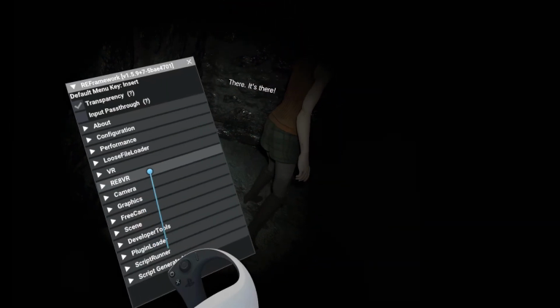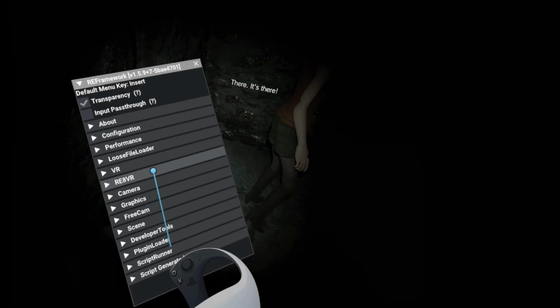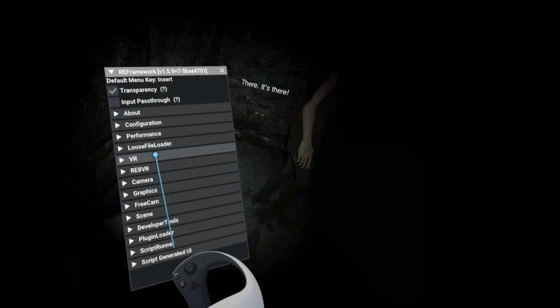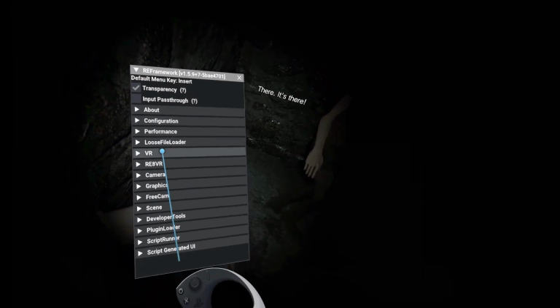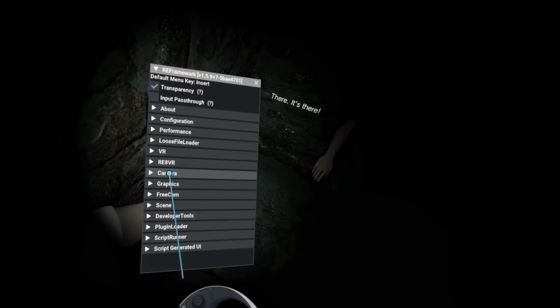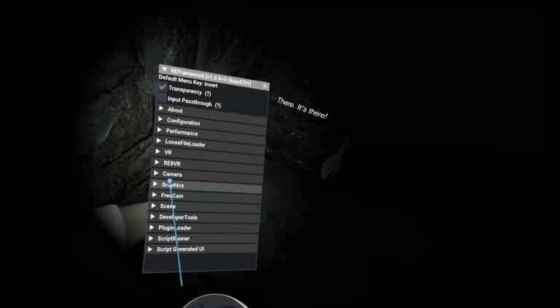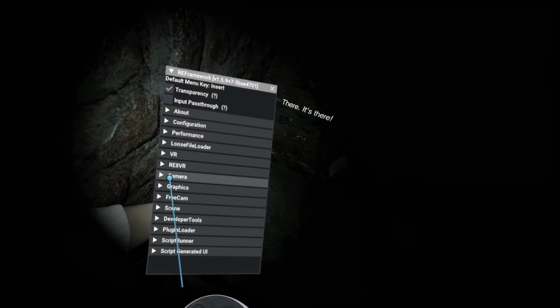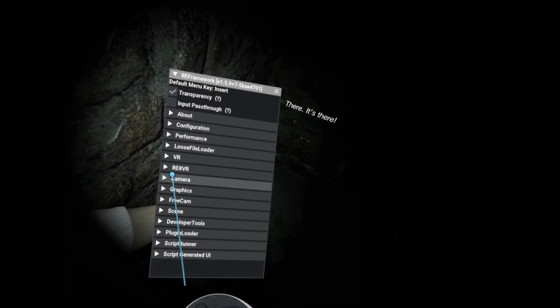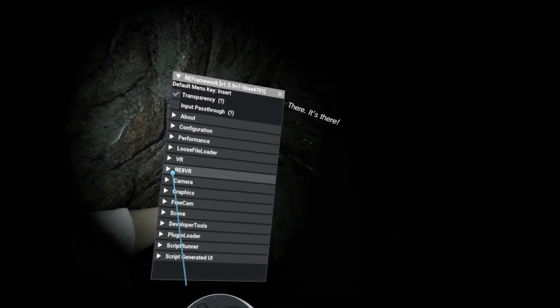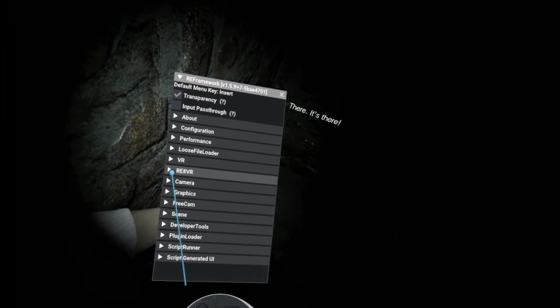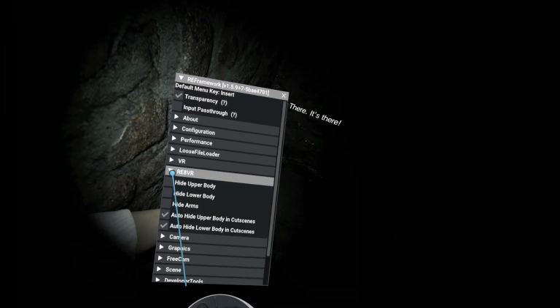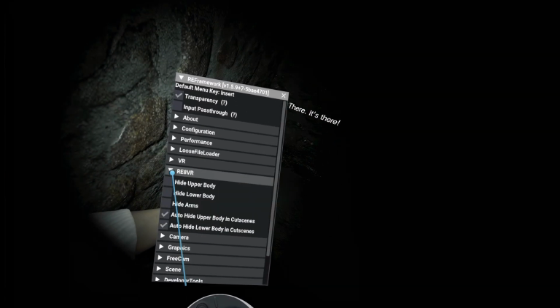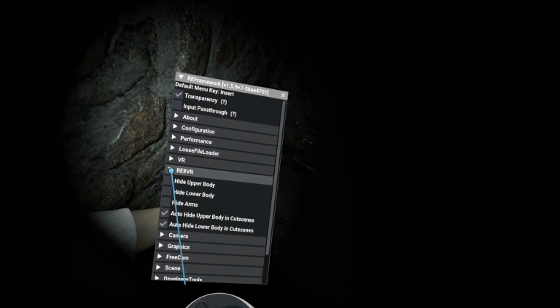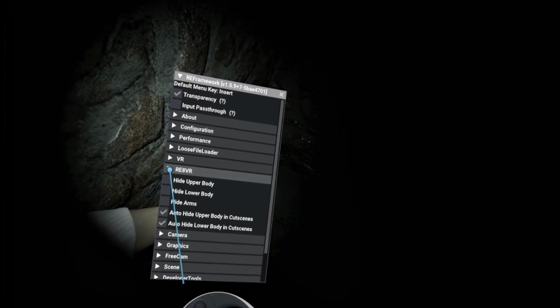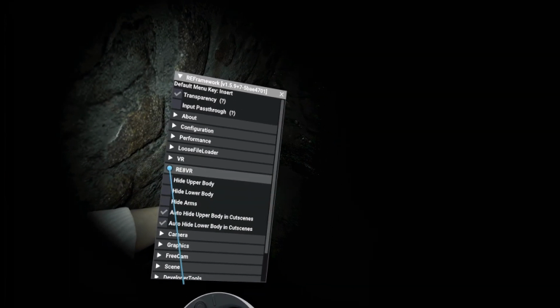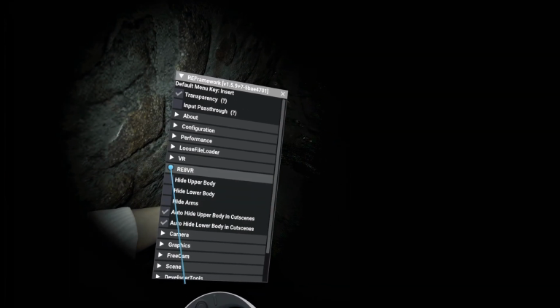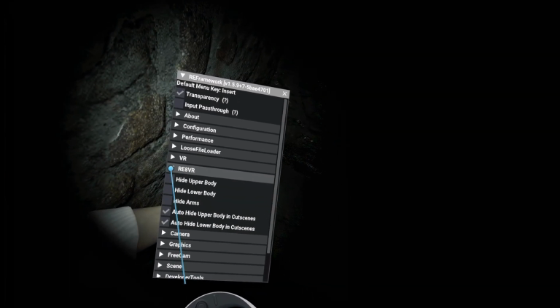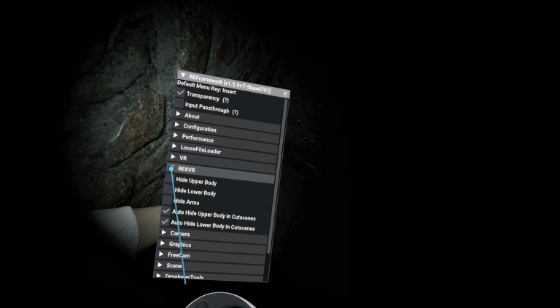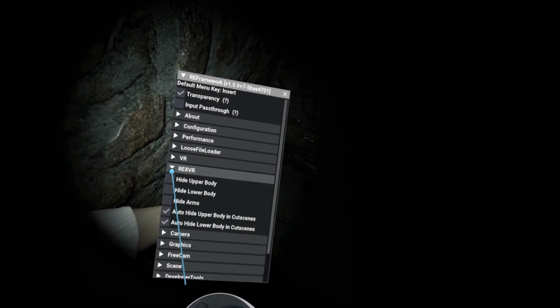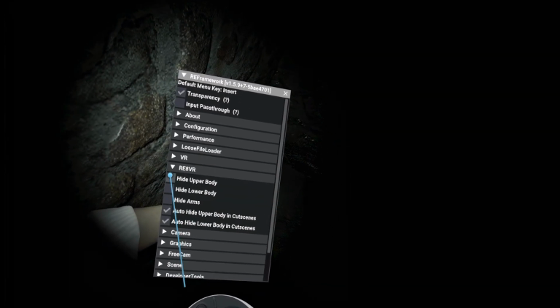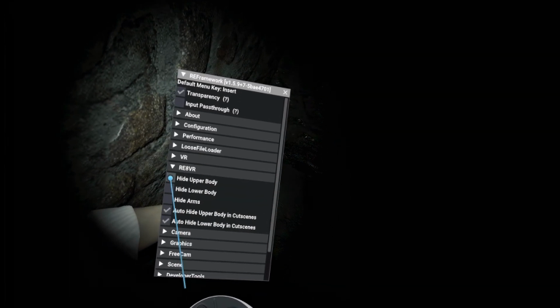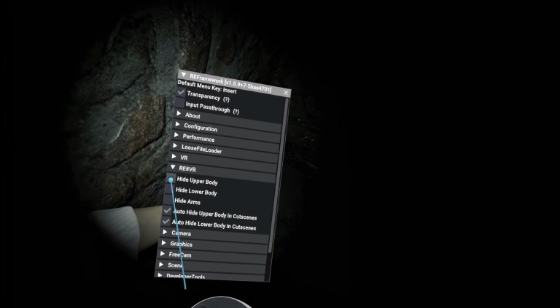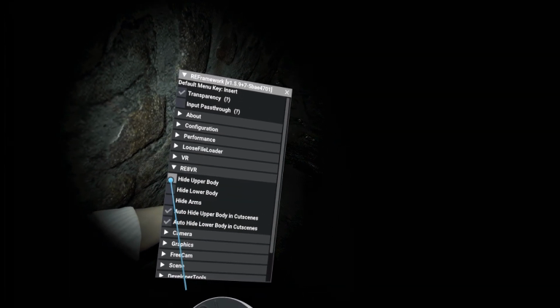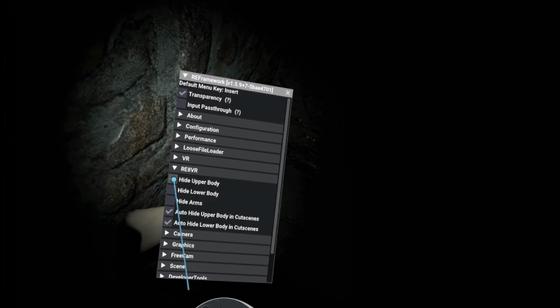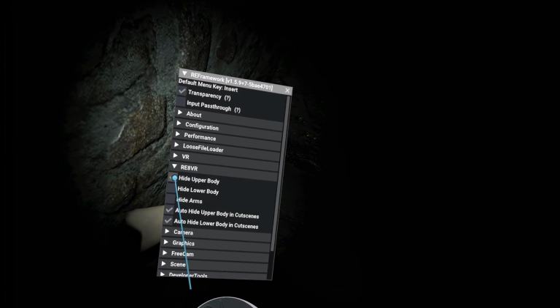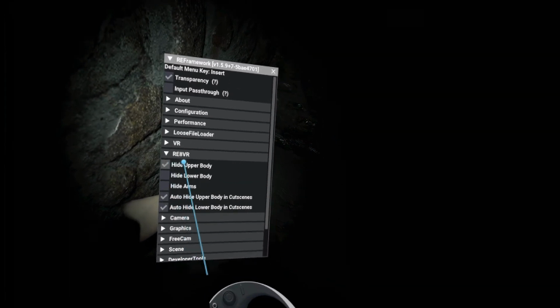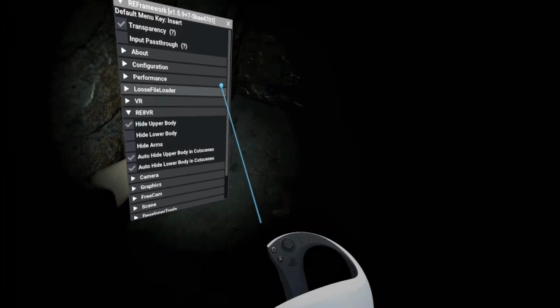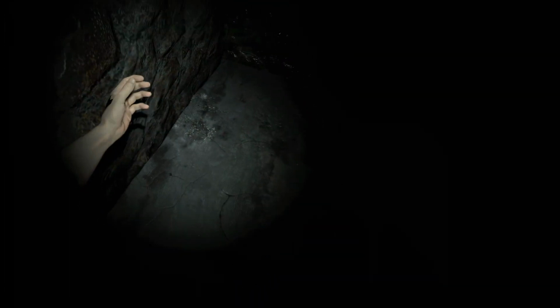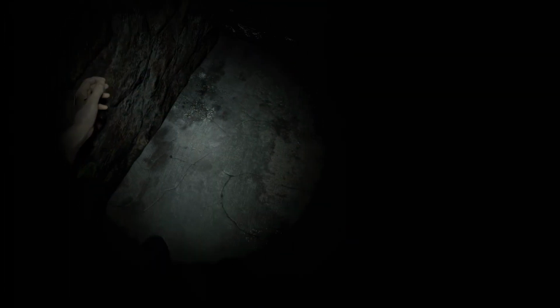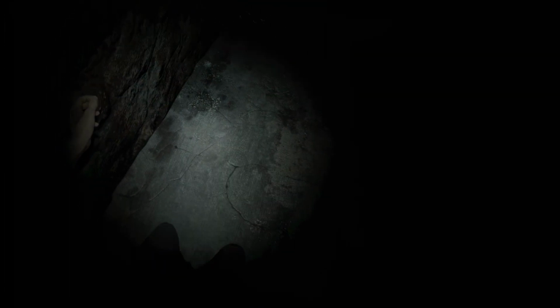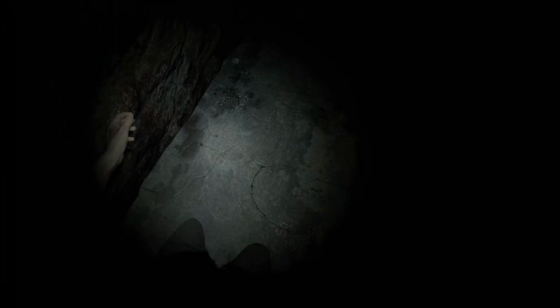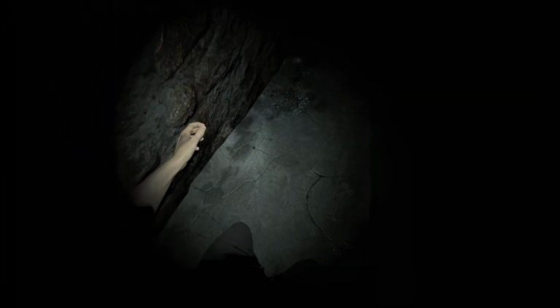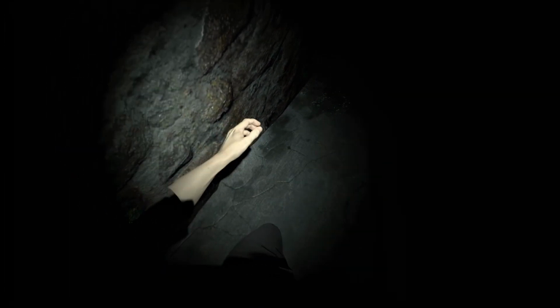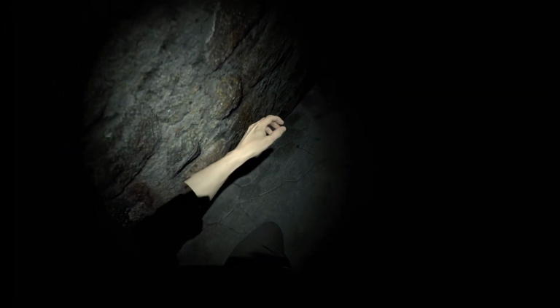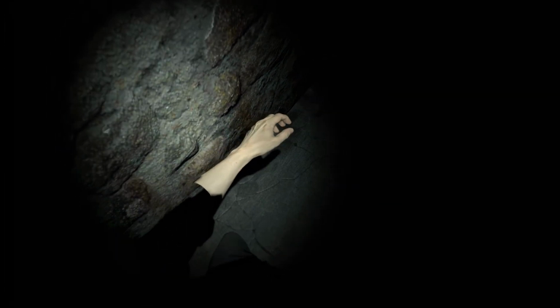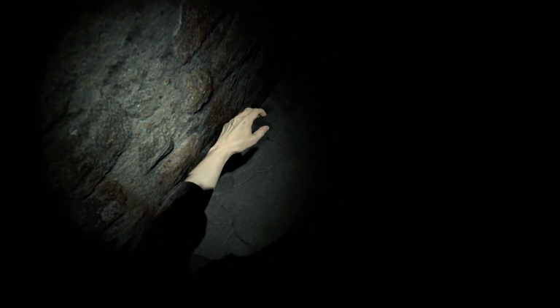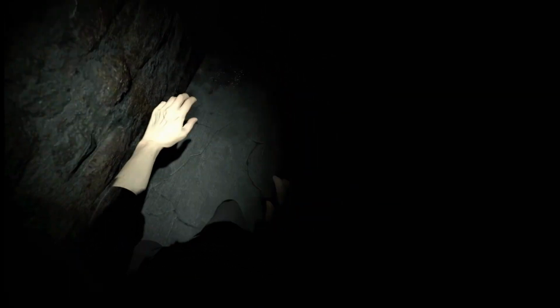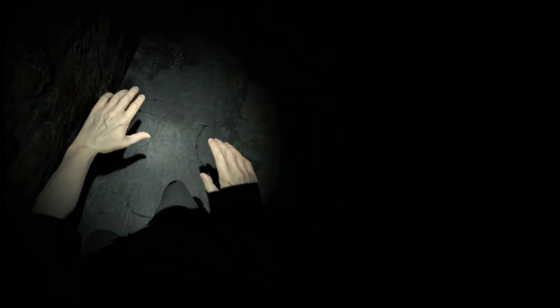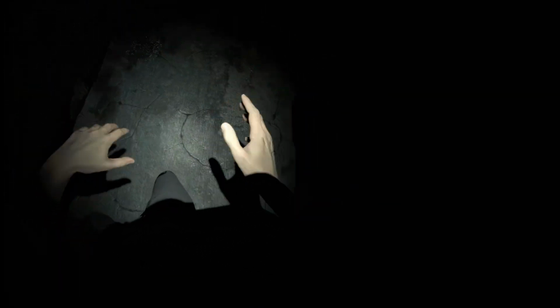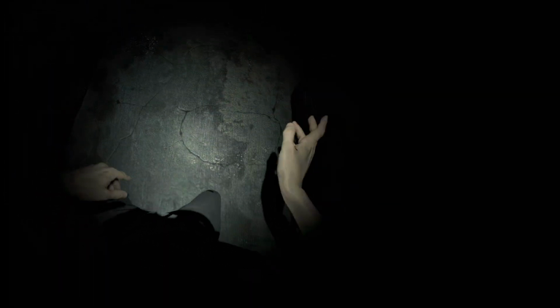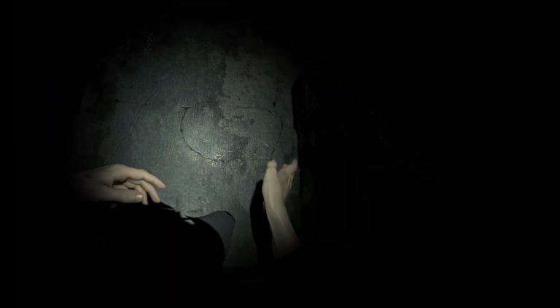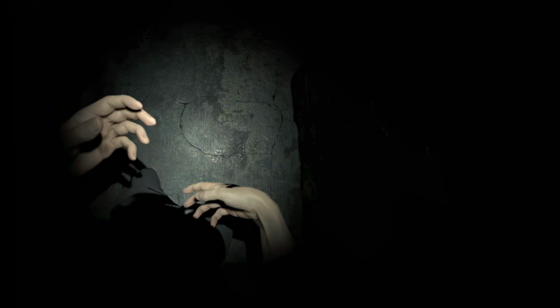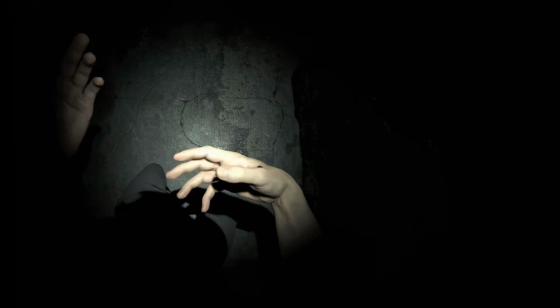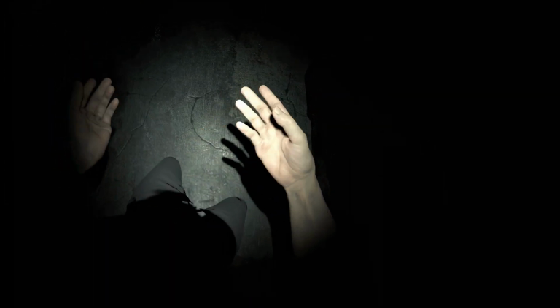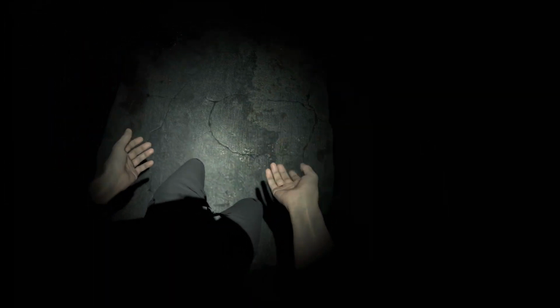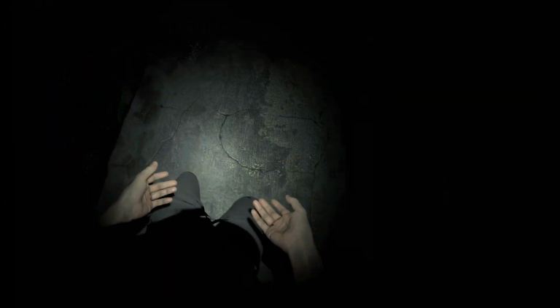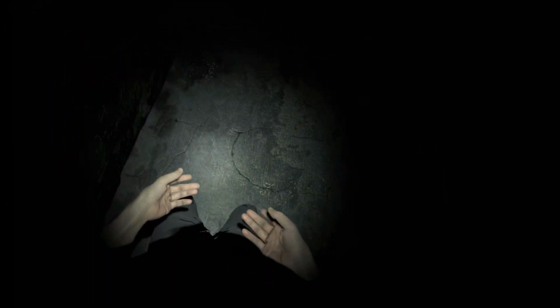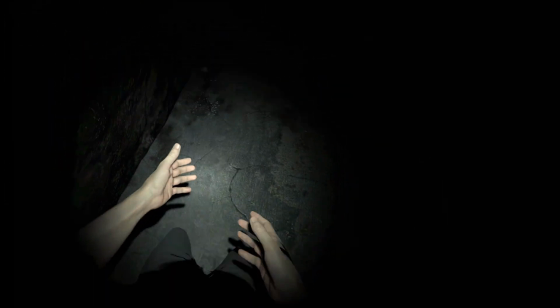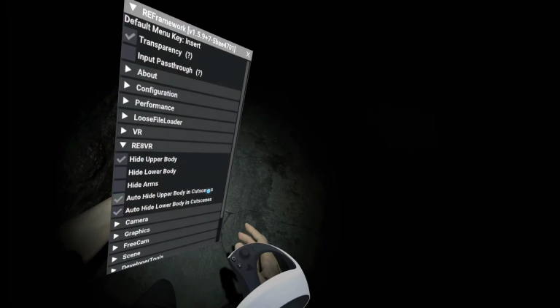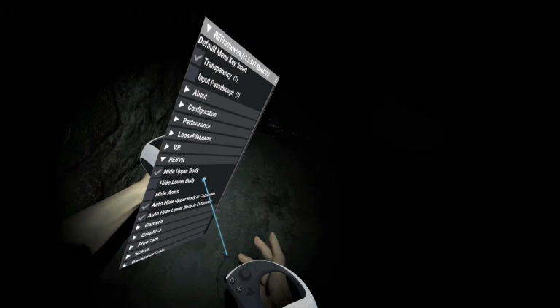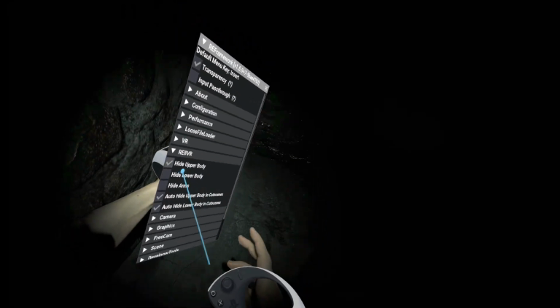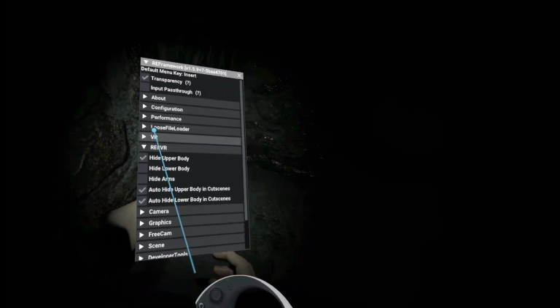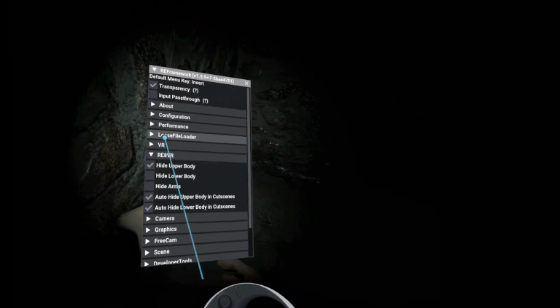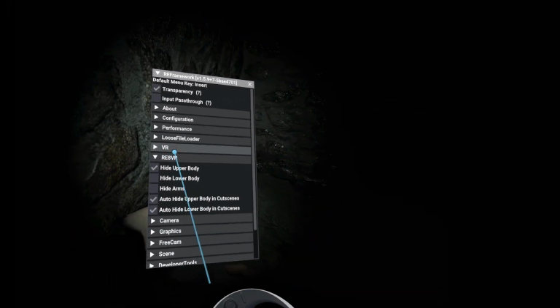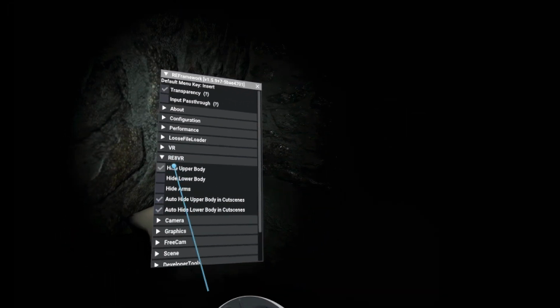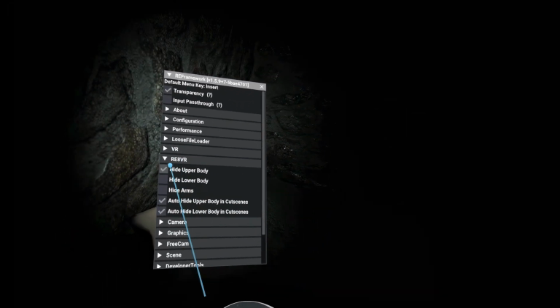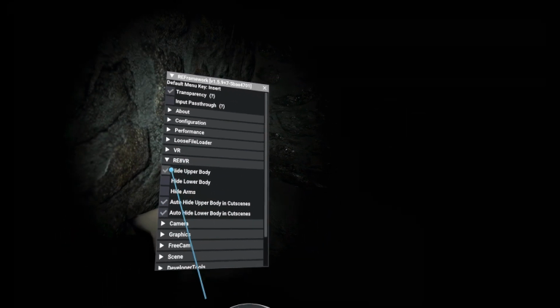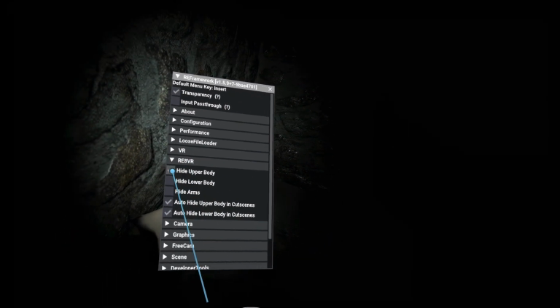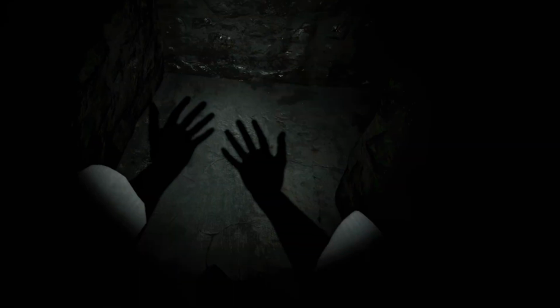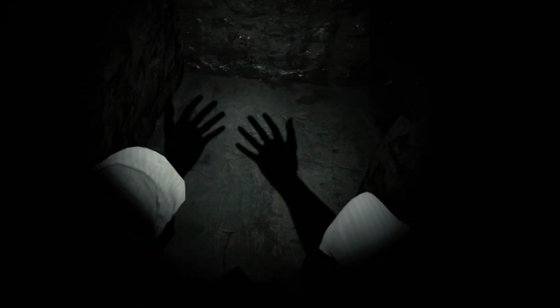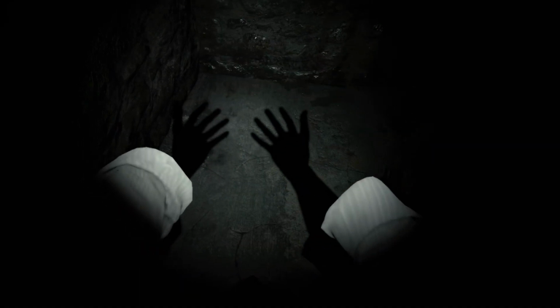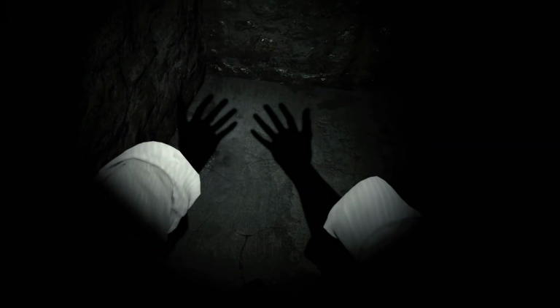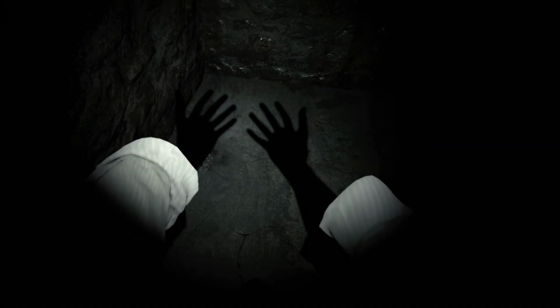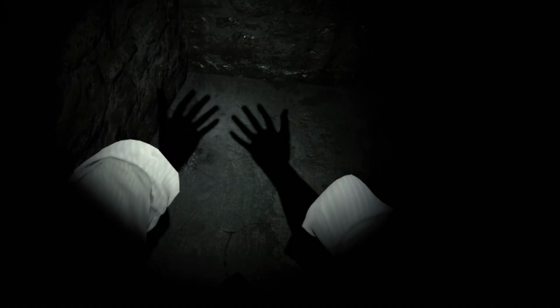There you need to open the RE8 VR tab — don't ask me why it's named like that — and you can toggle body parts or even hands.